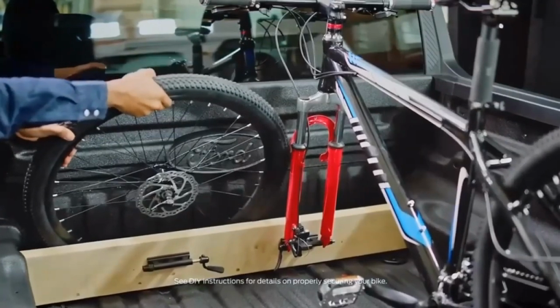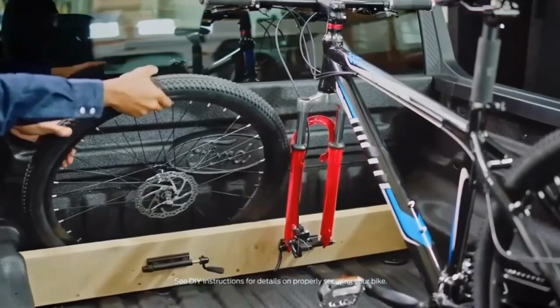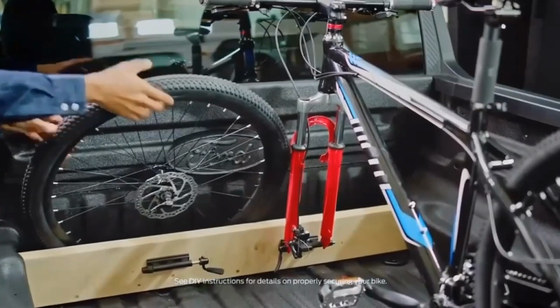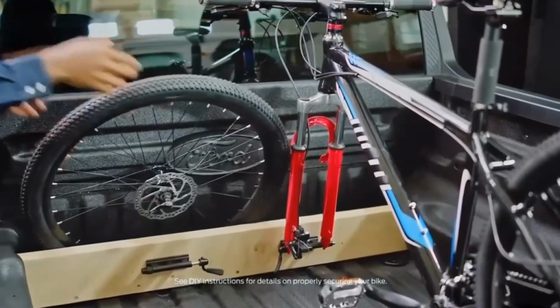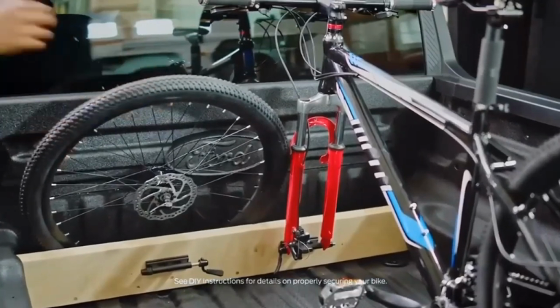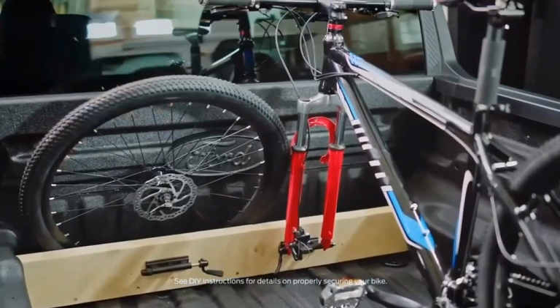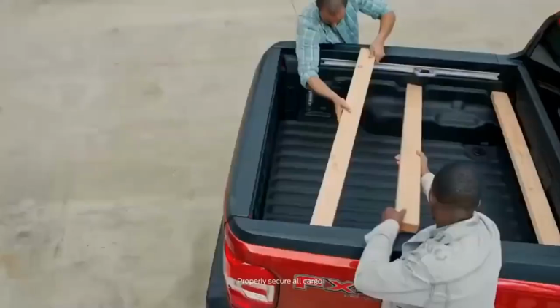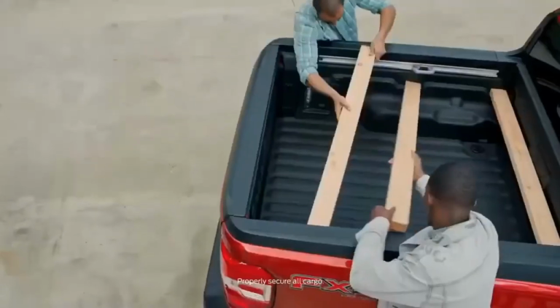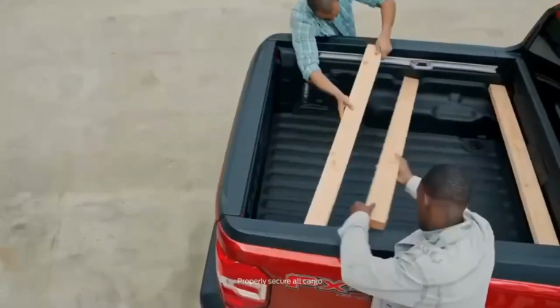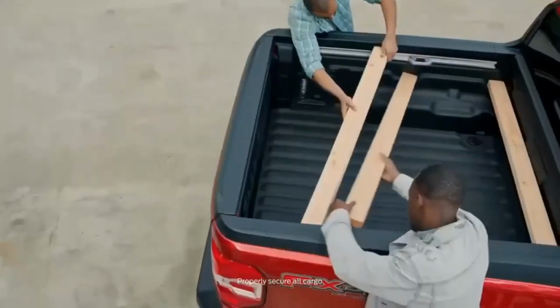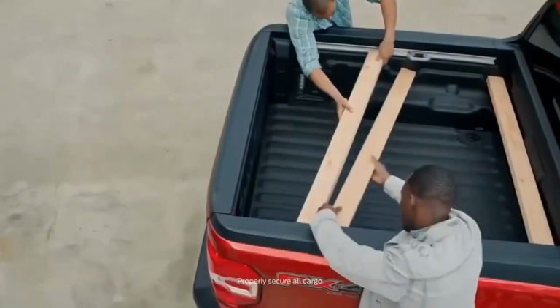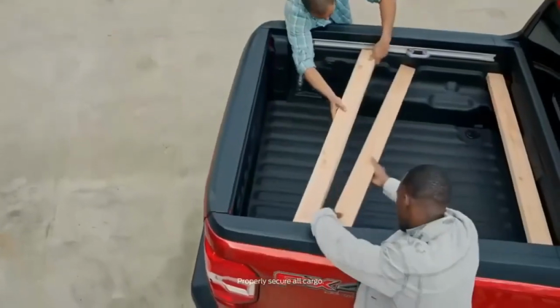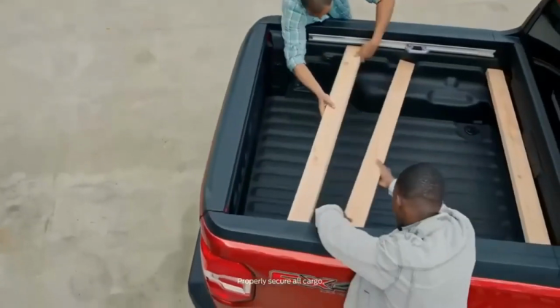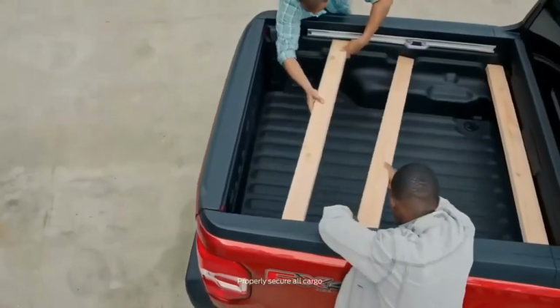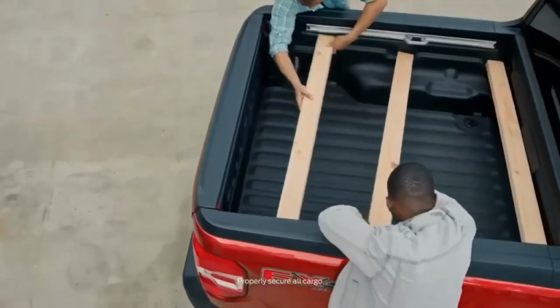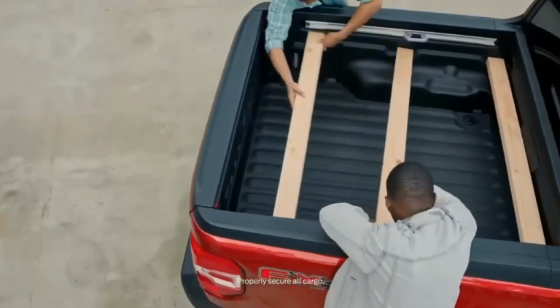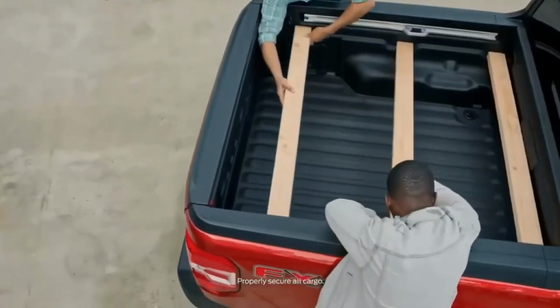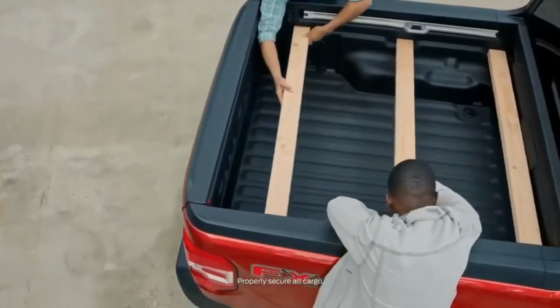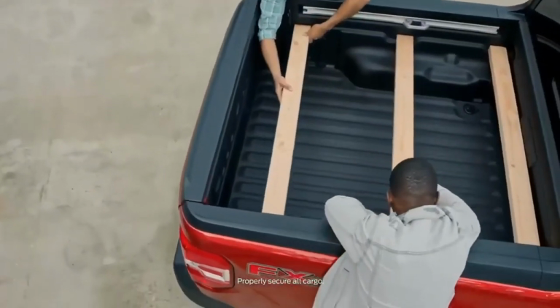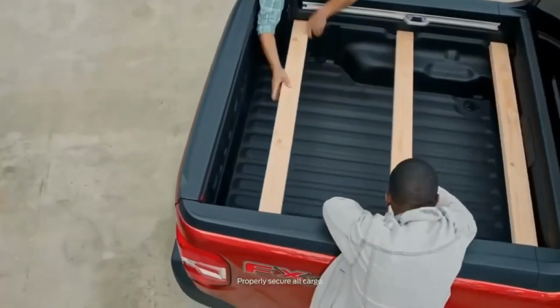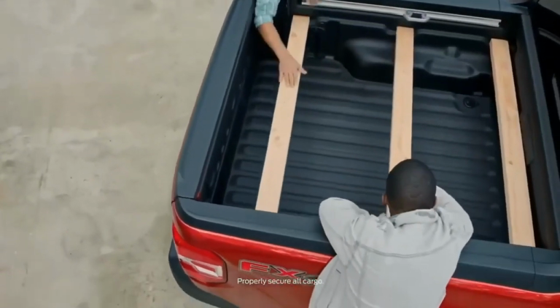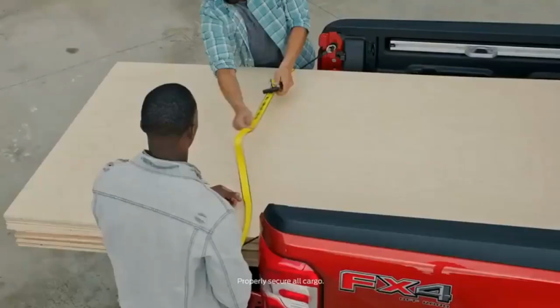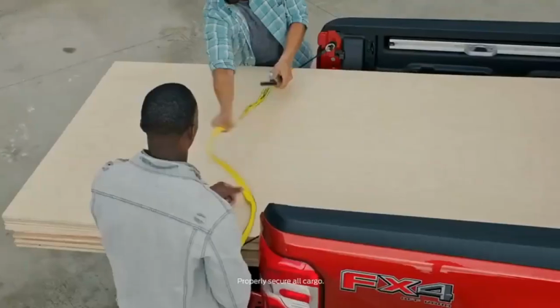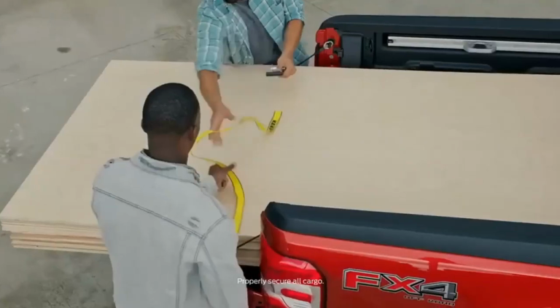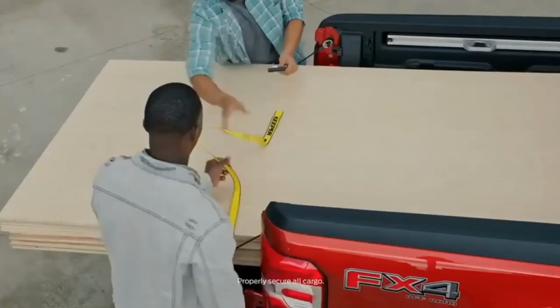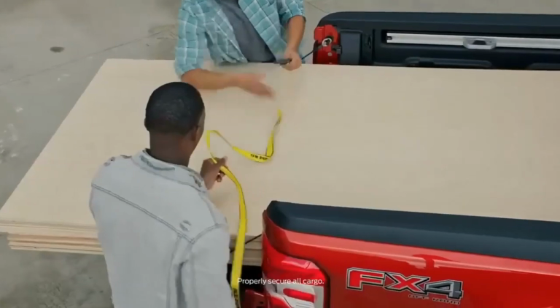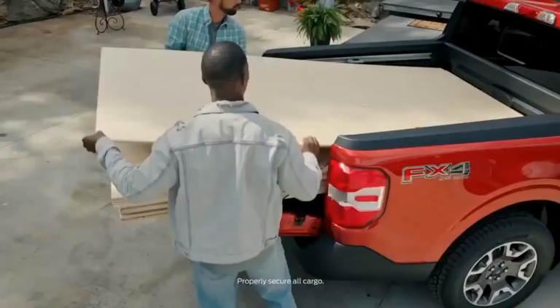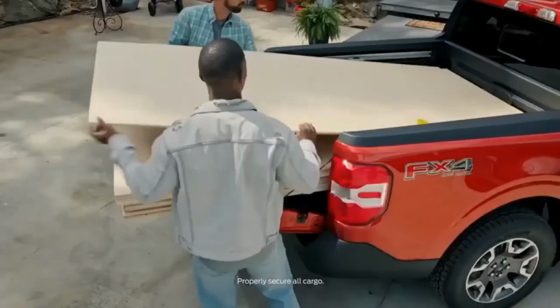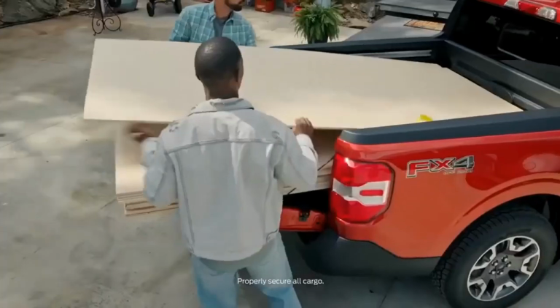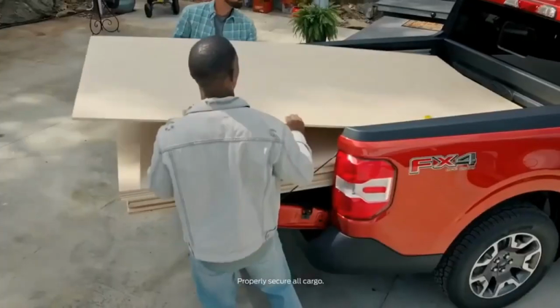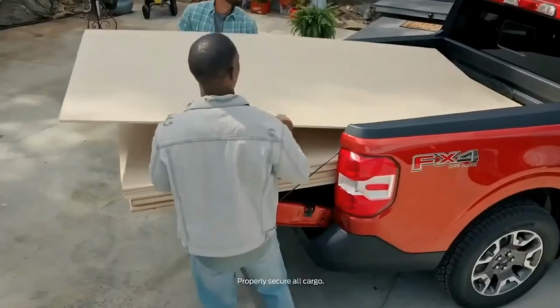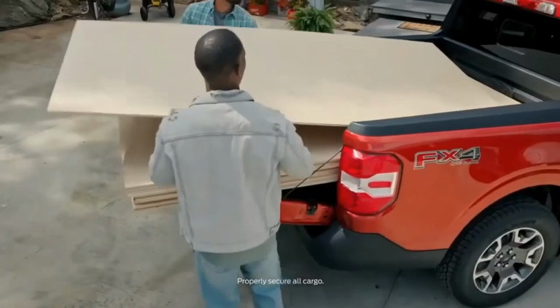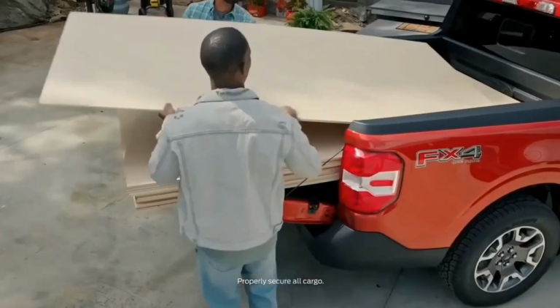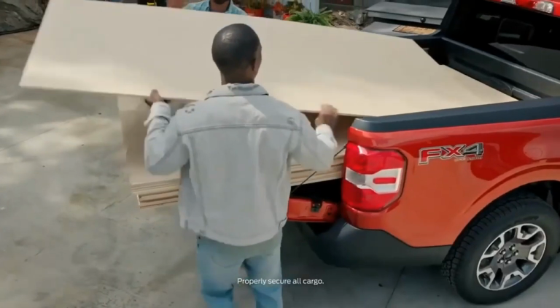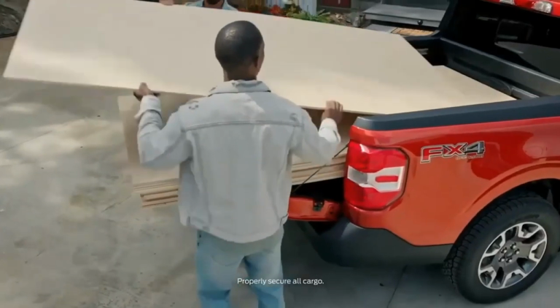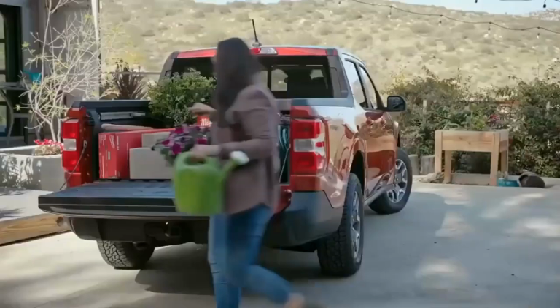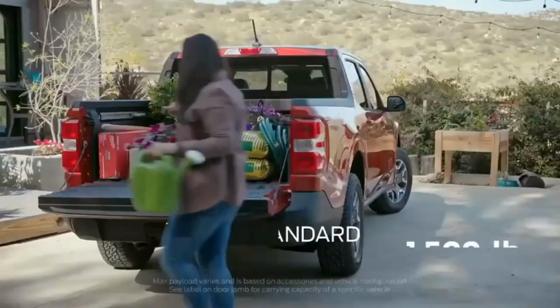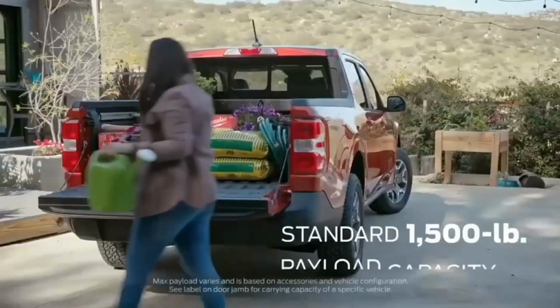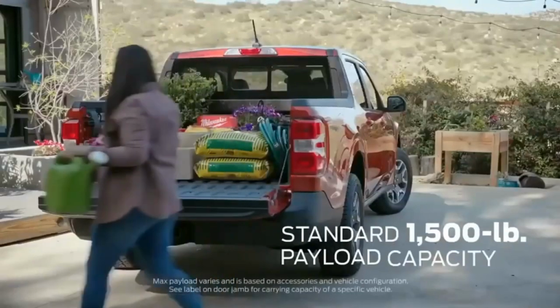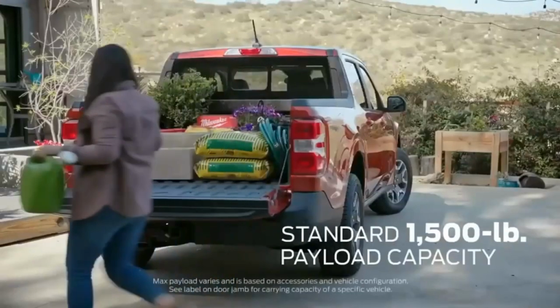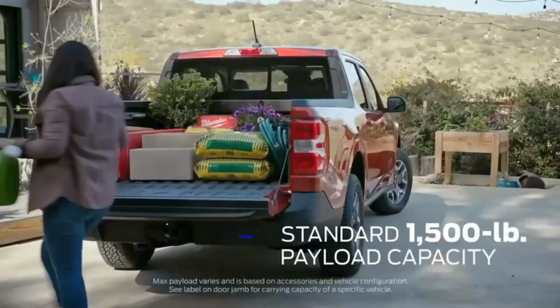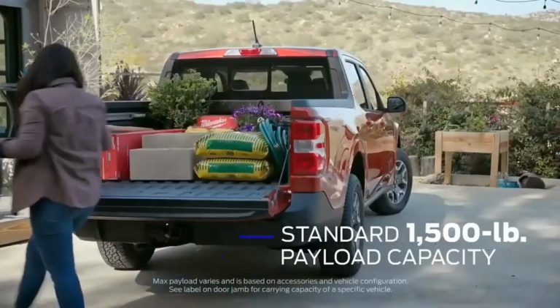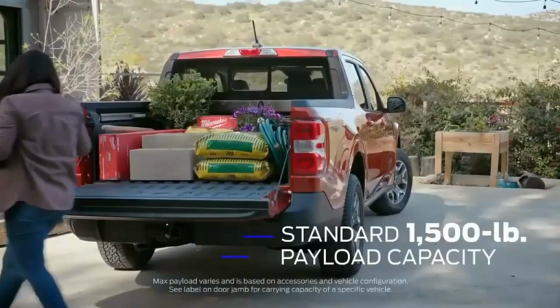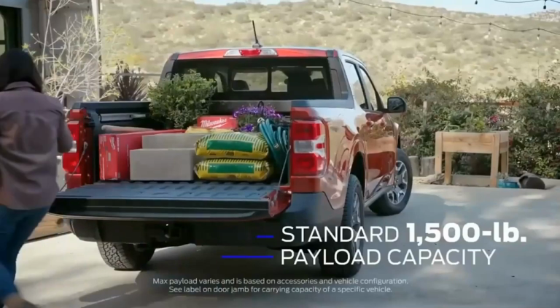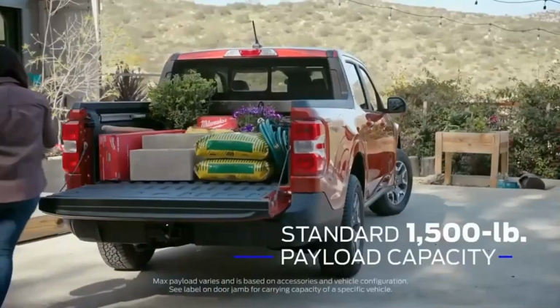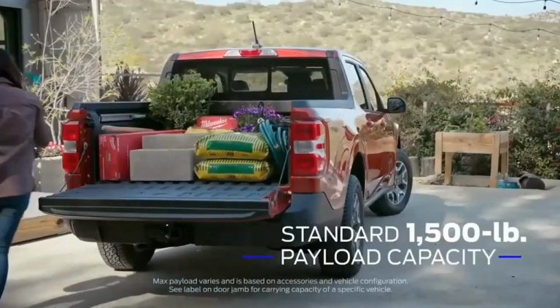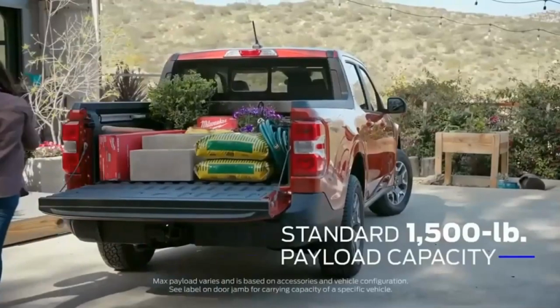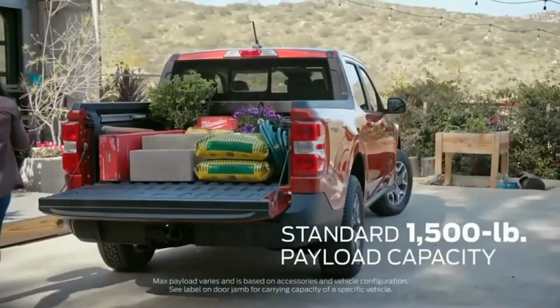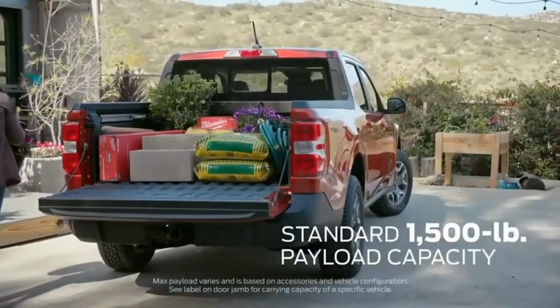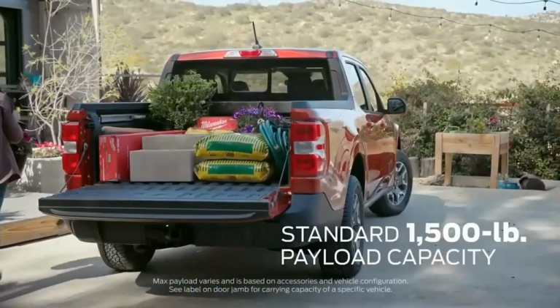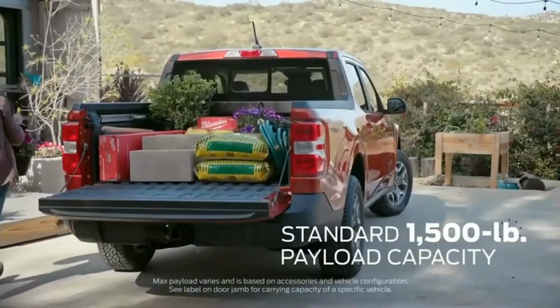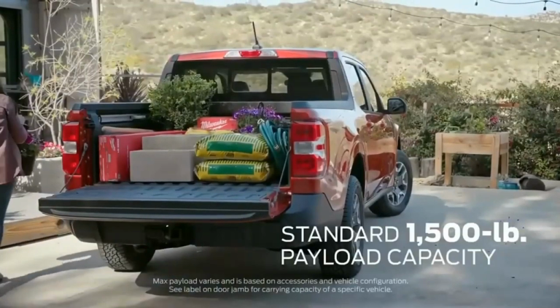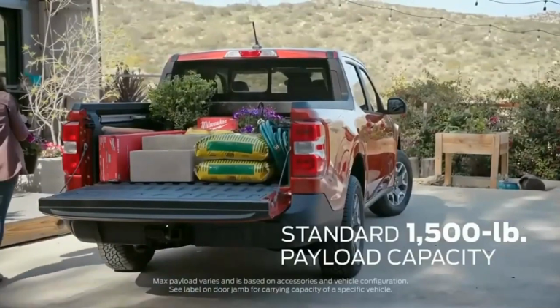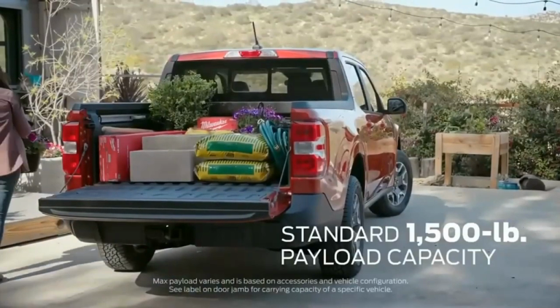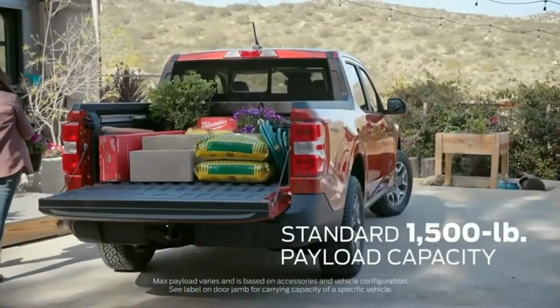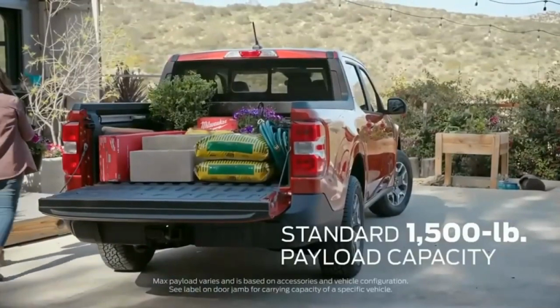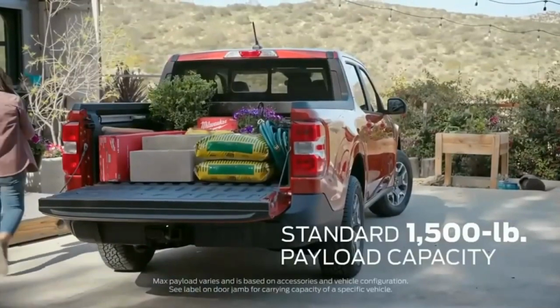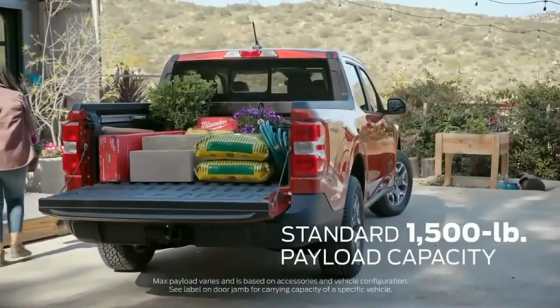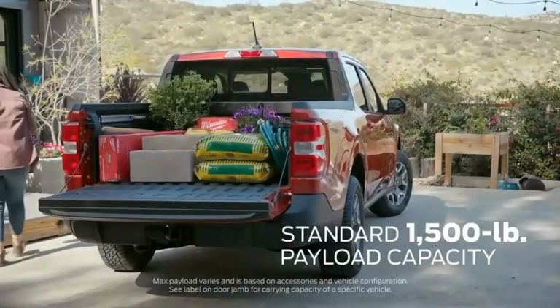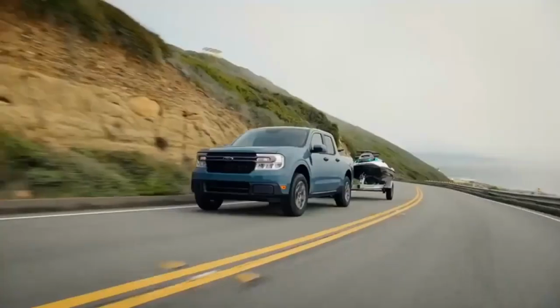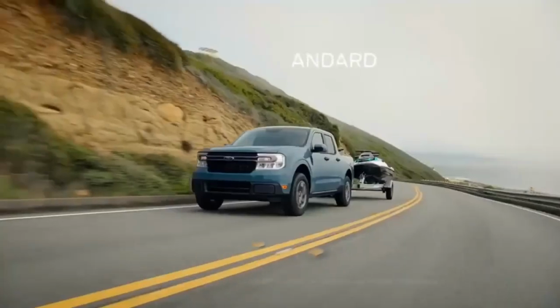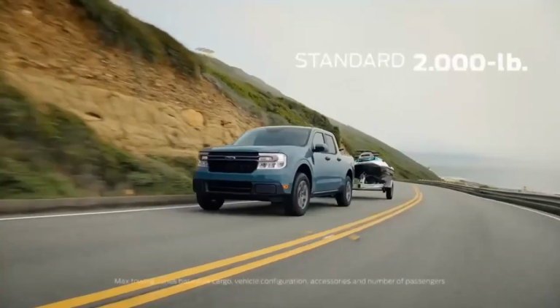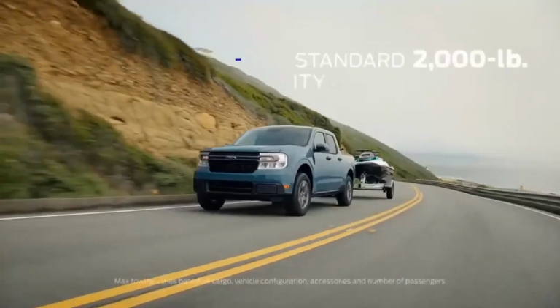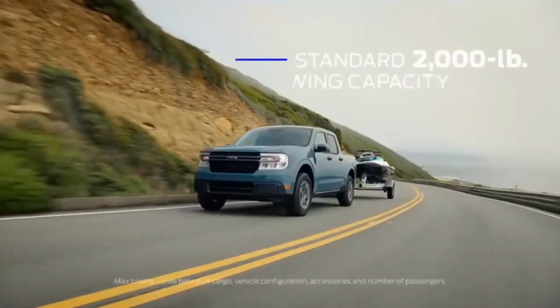Ford is bringing compact pickups back into the conversation. It's capable and rides comfortably, plus it won't cost you an arm and a leg.